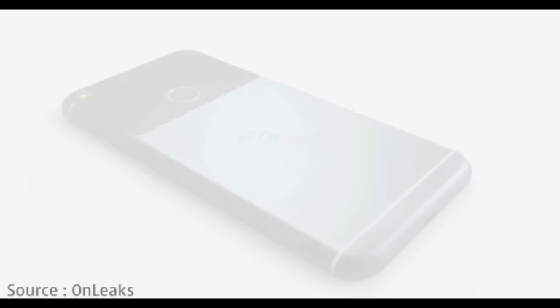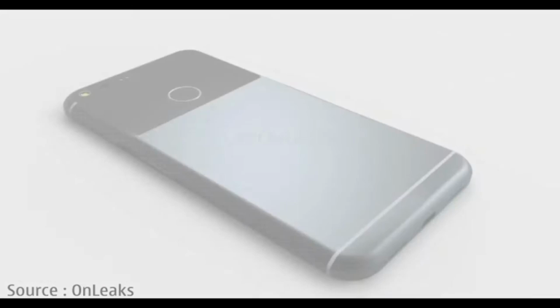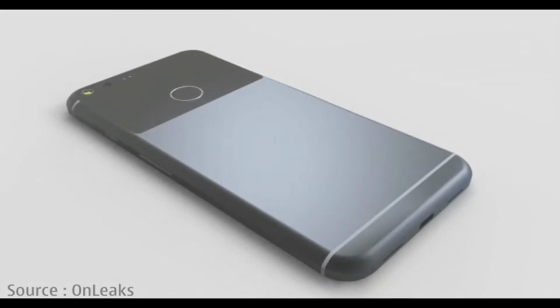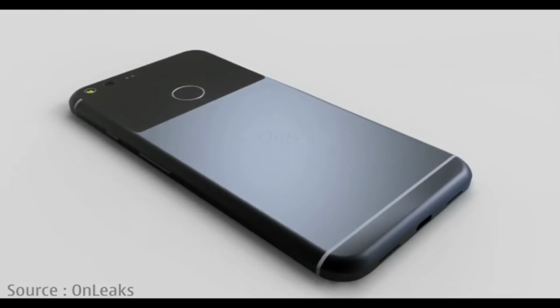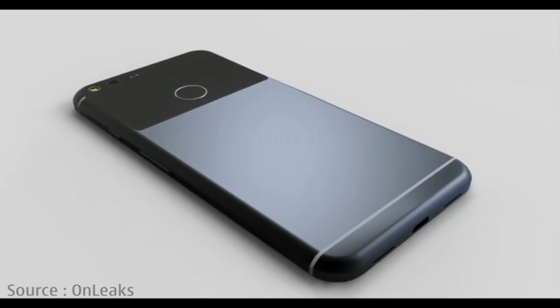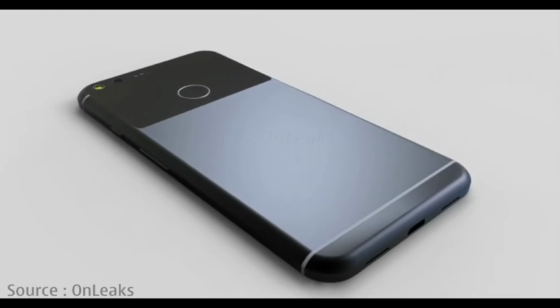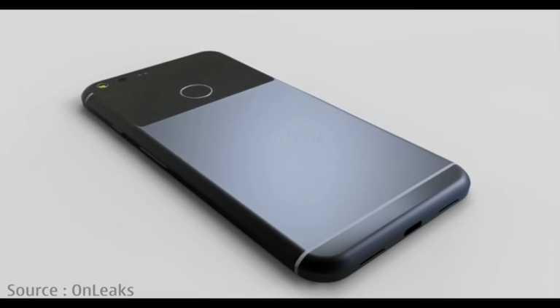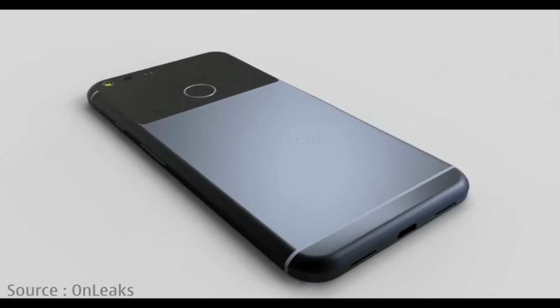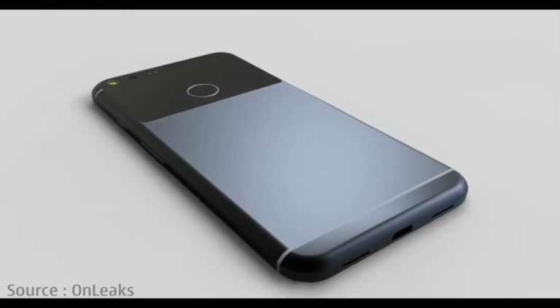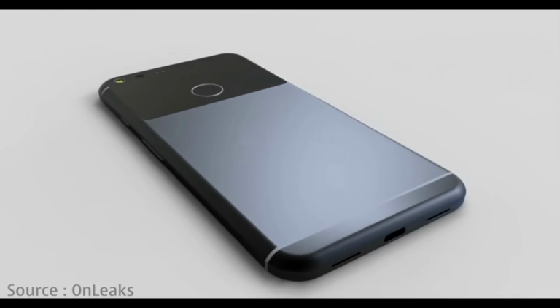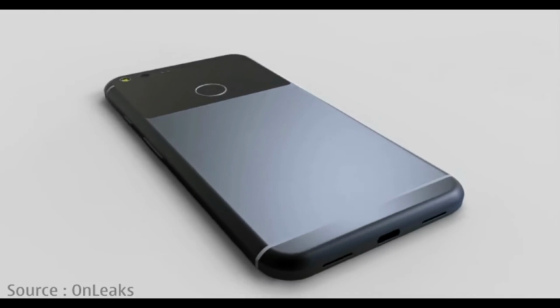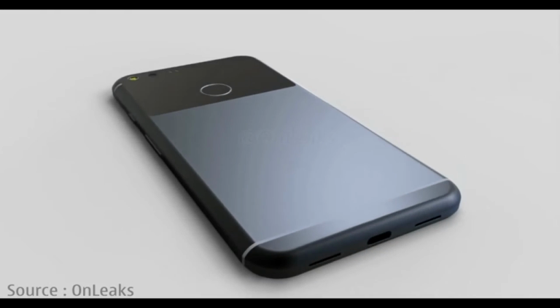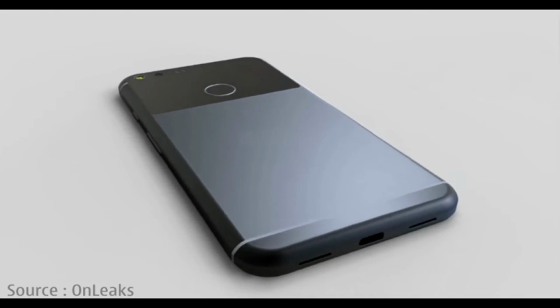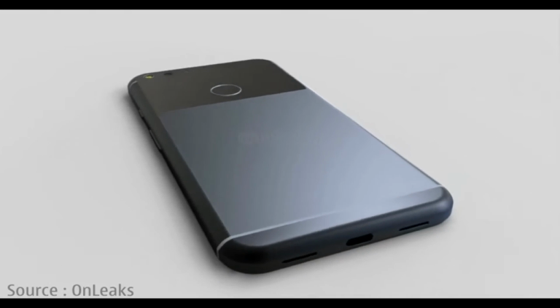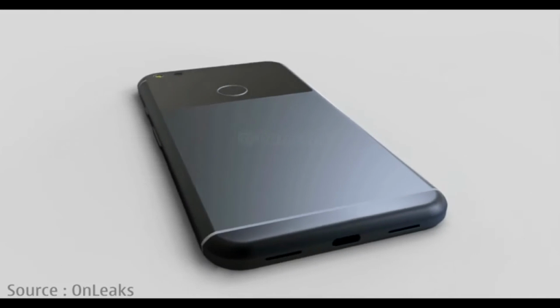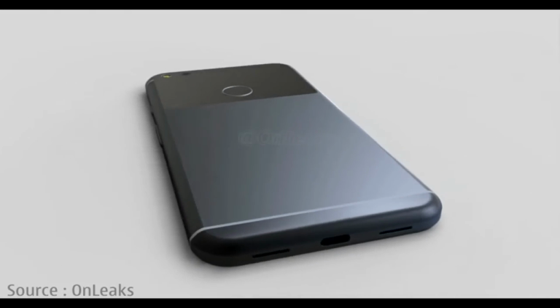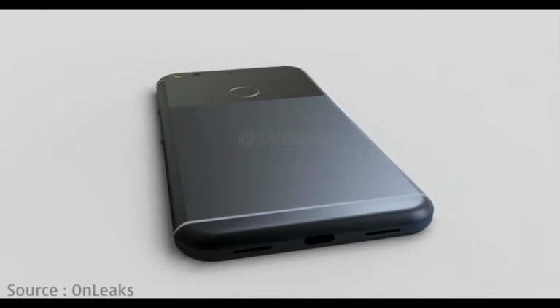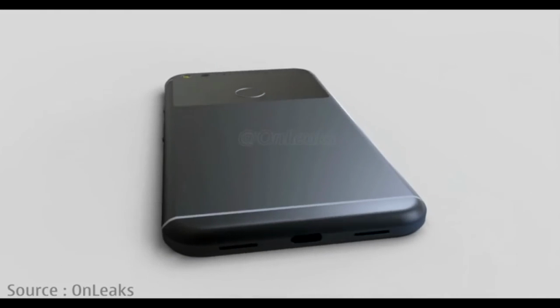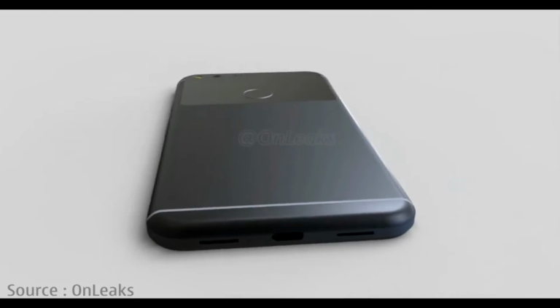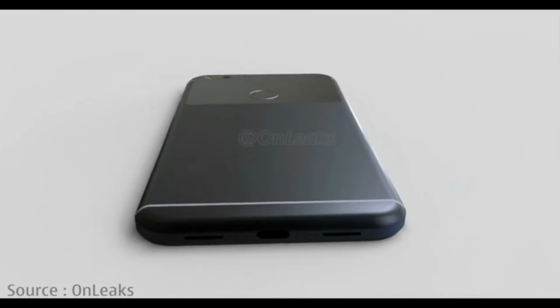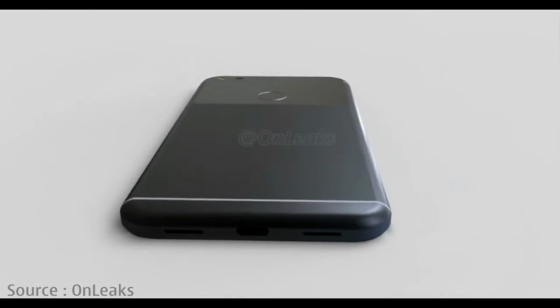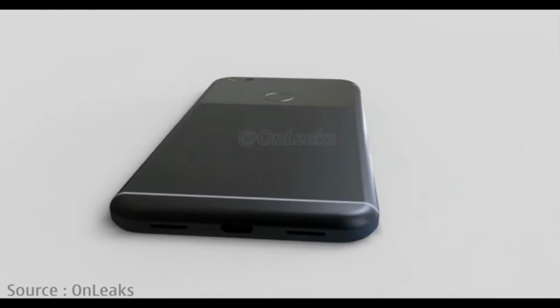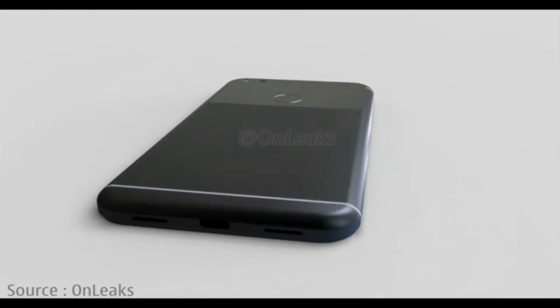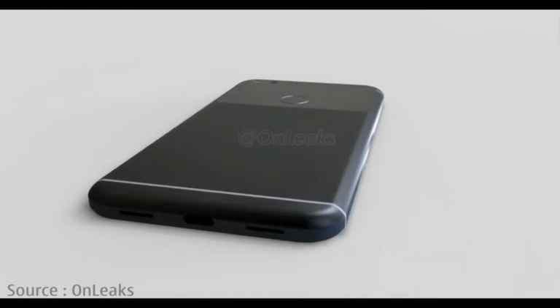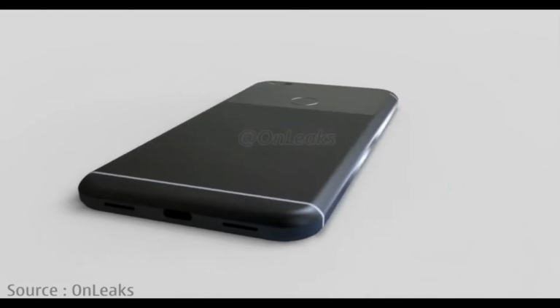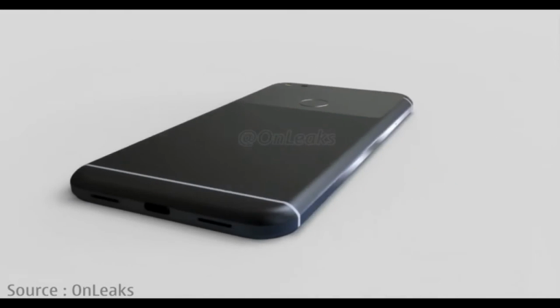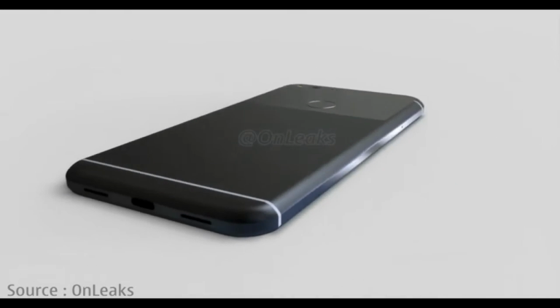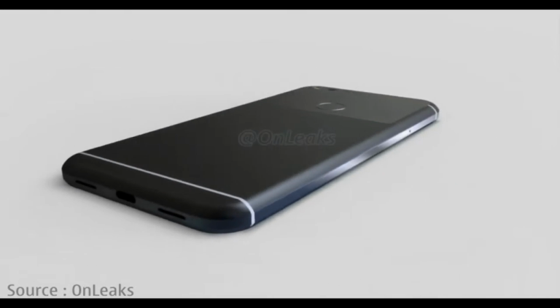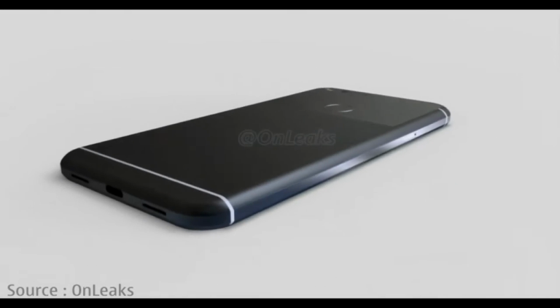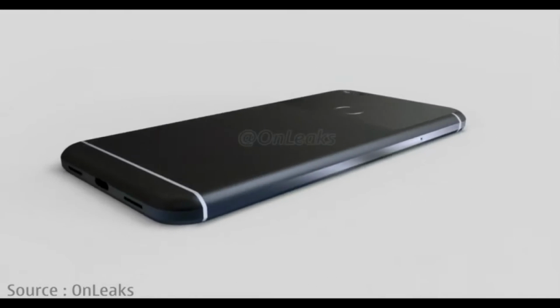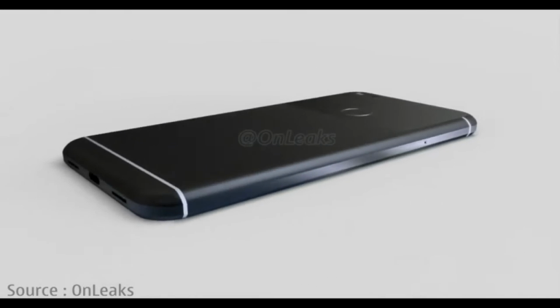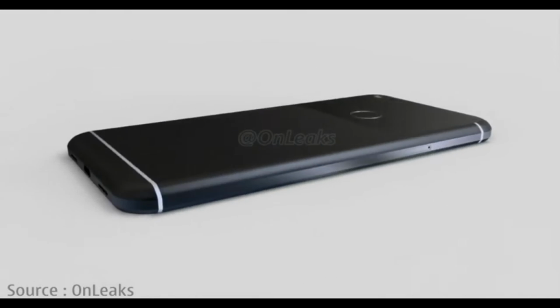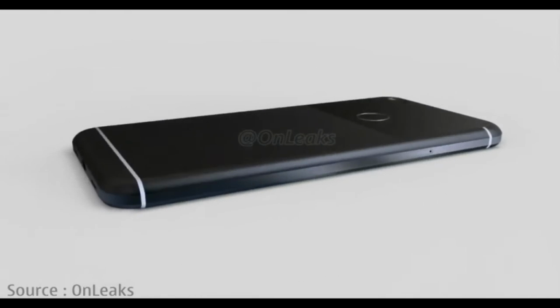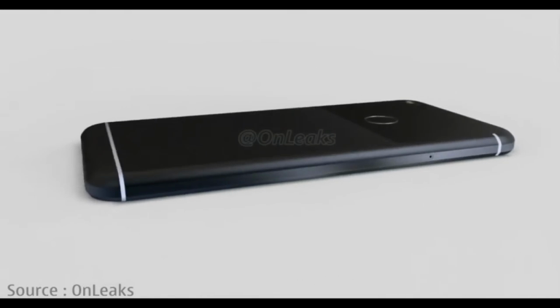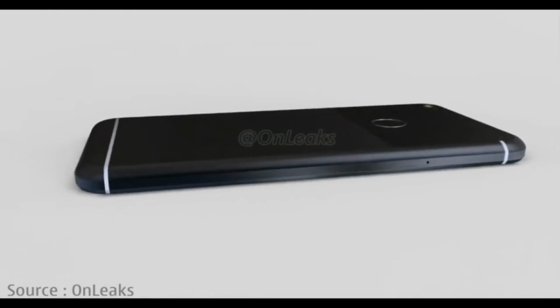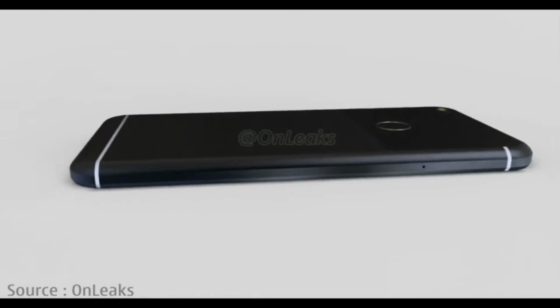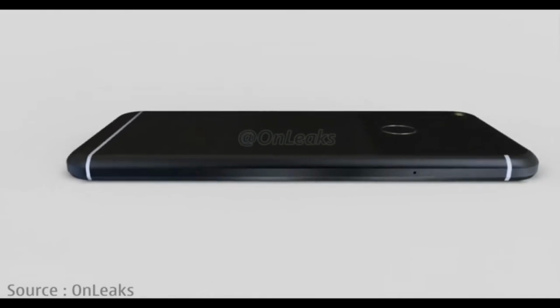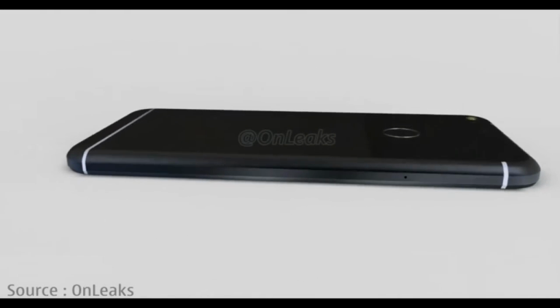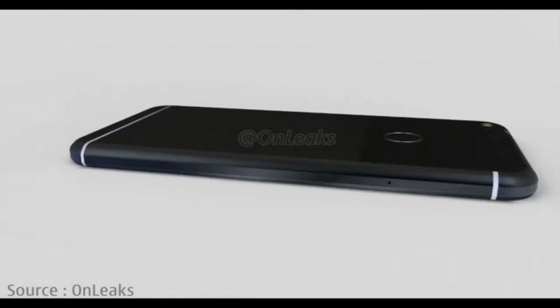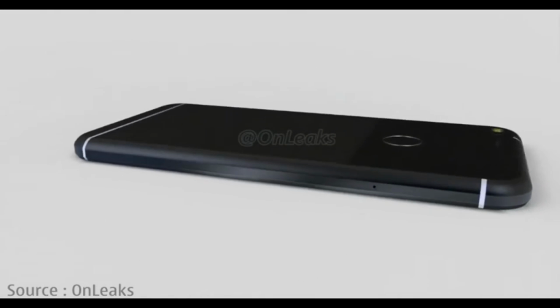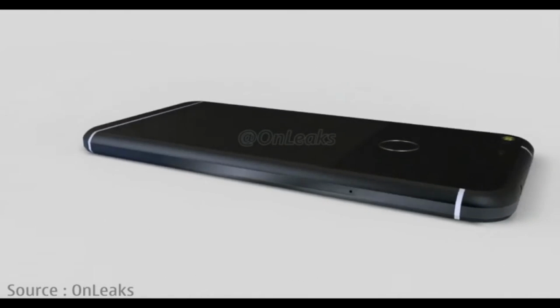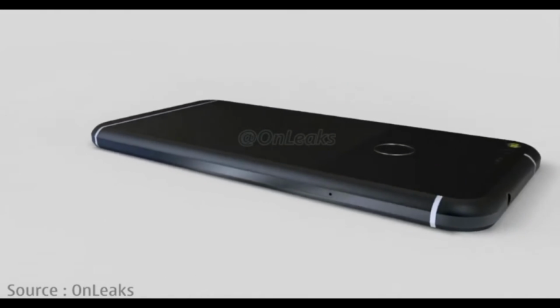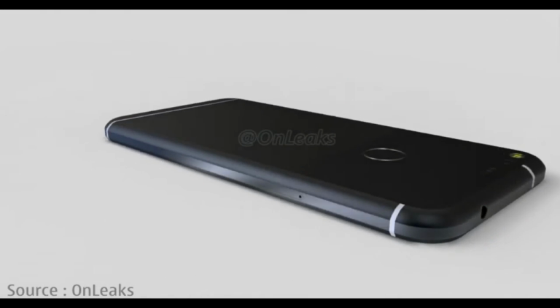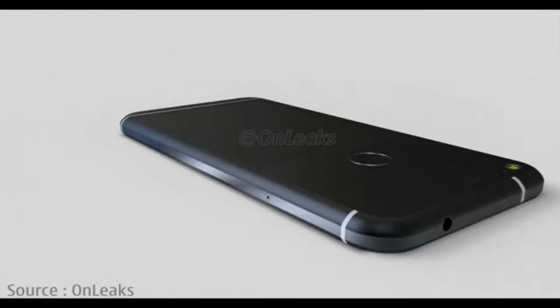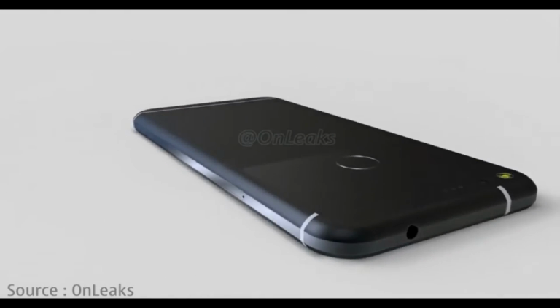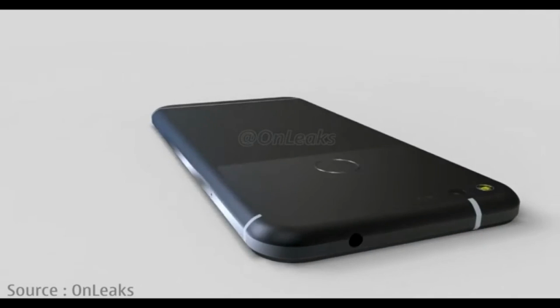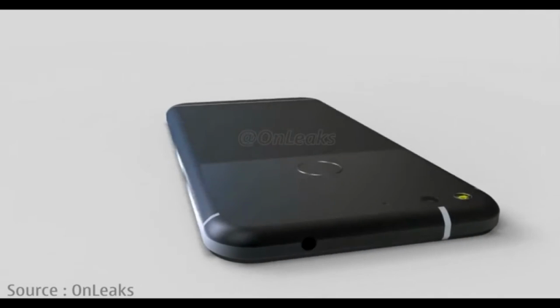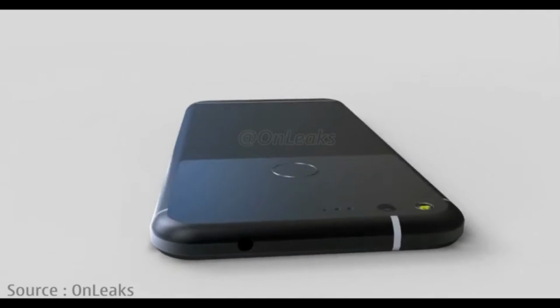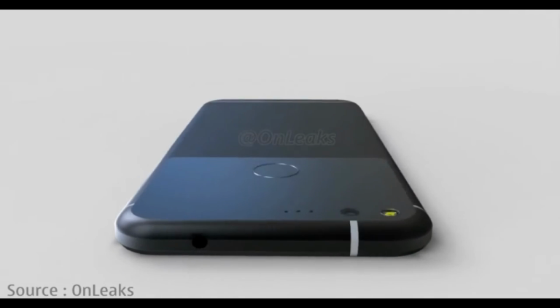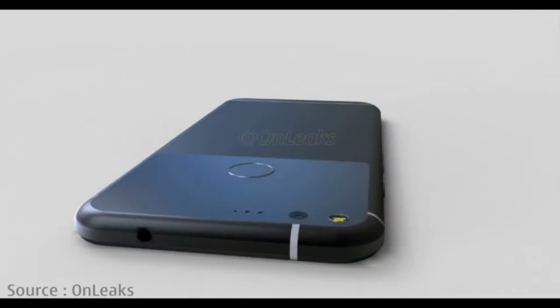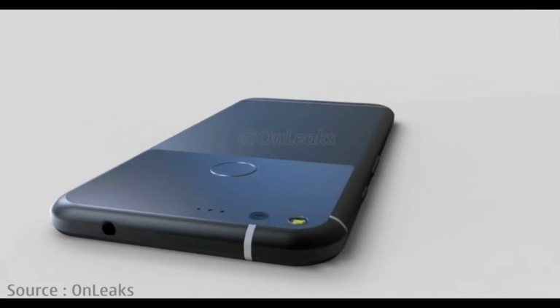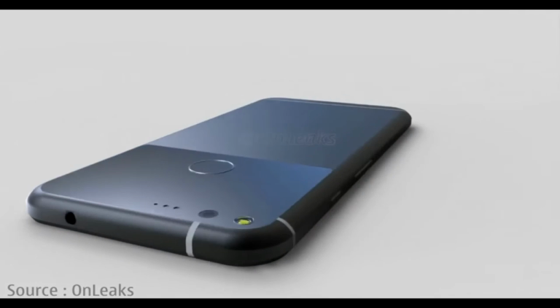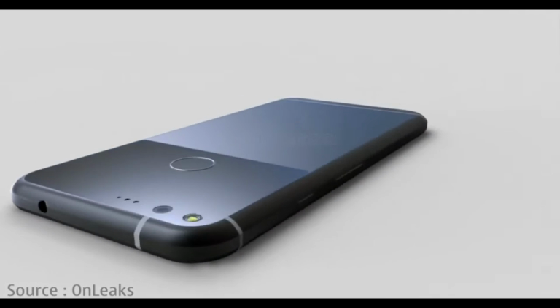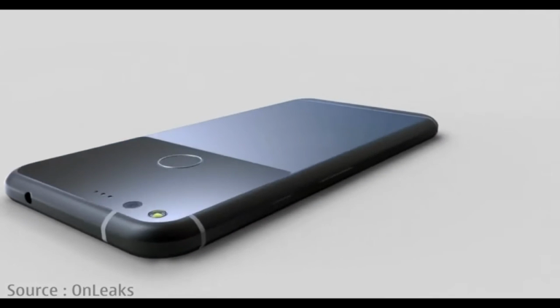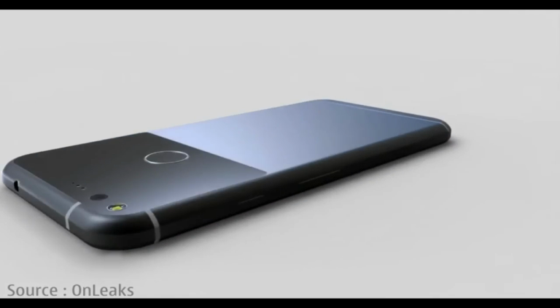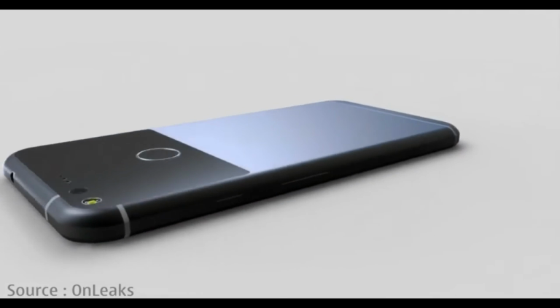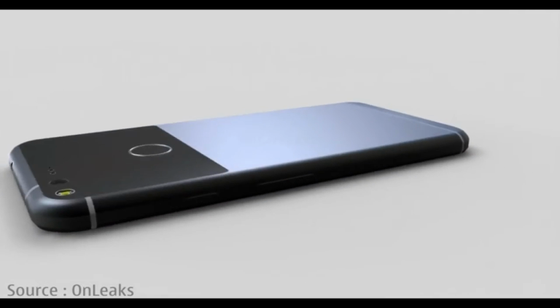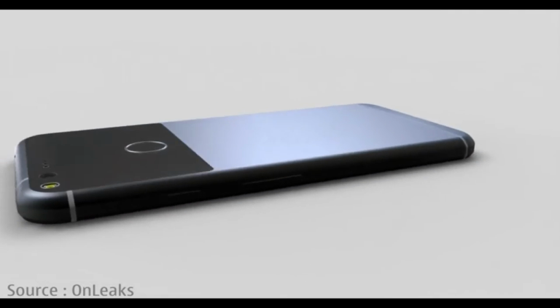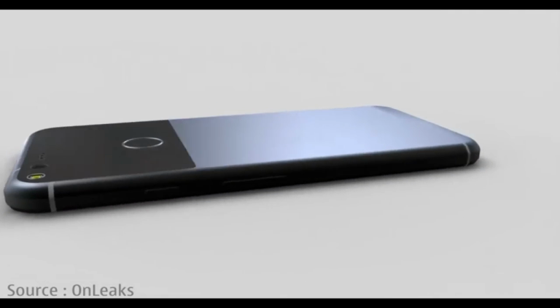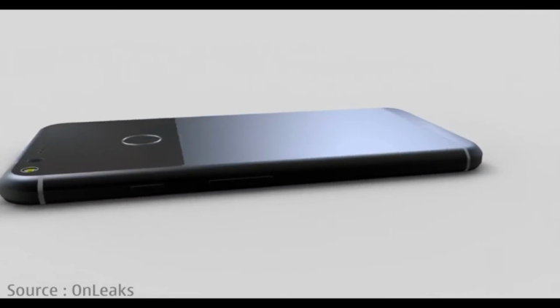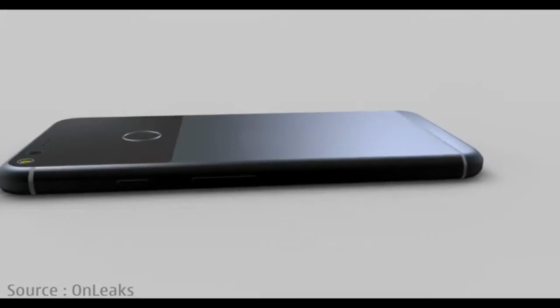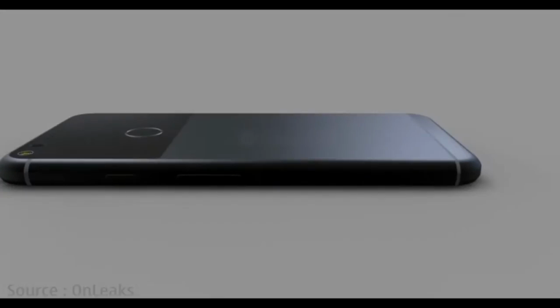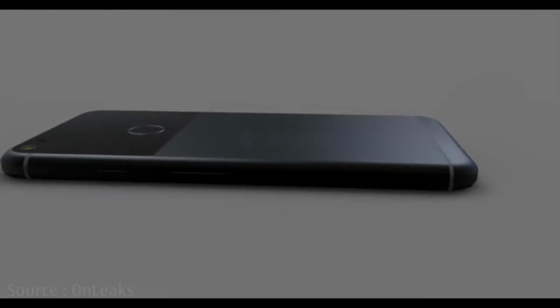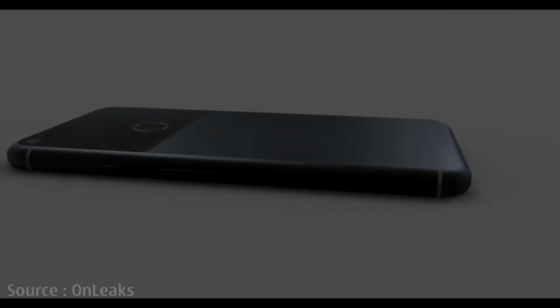We've been tailing the Google Pixel and Pixel XL for a while now, and after a deluge of leaks through September, the wait is almost over.